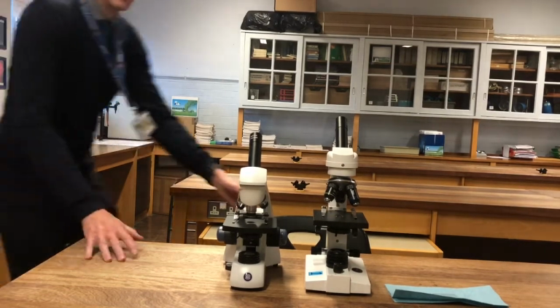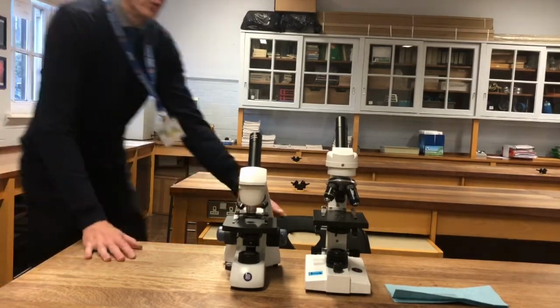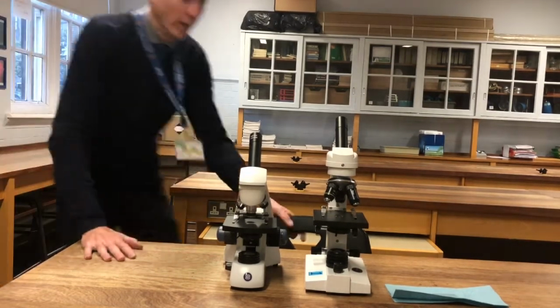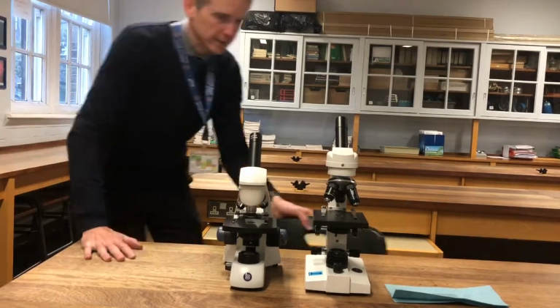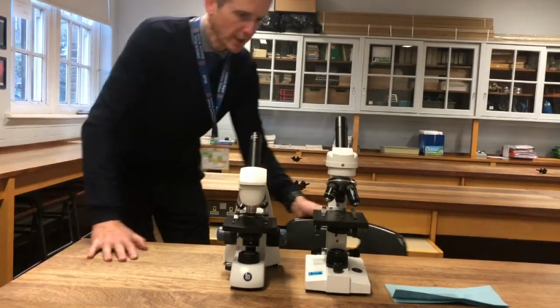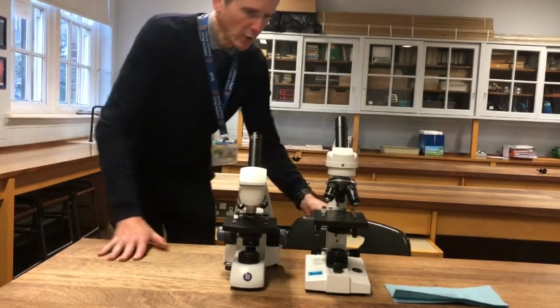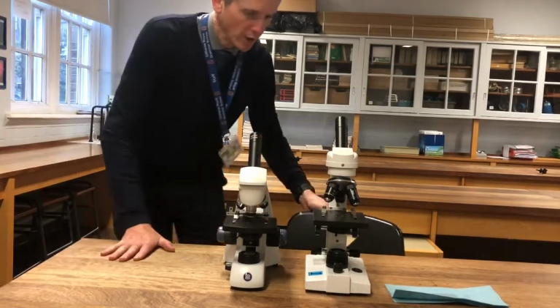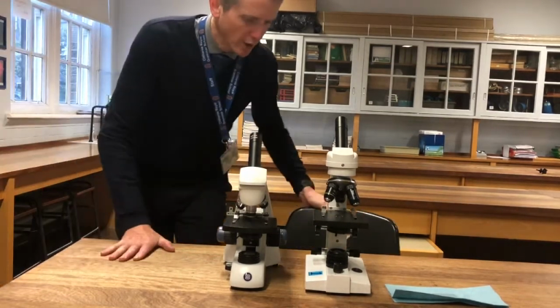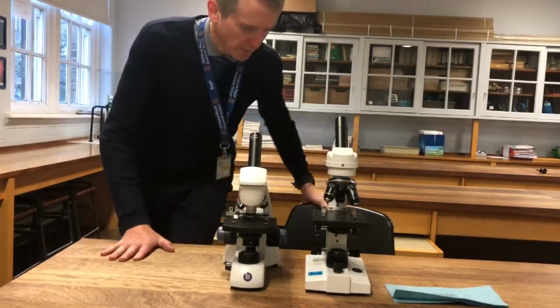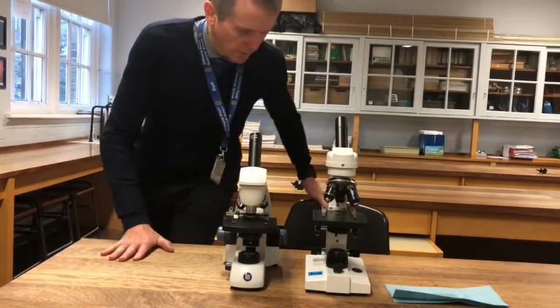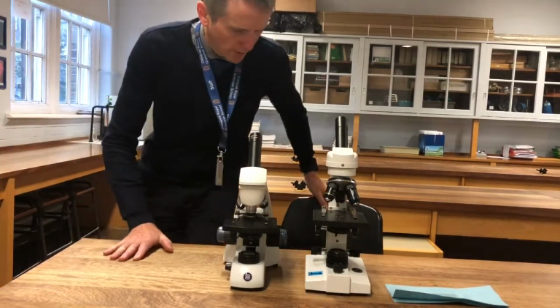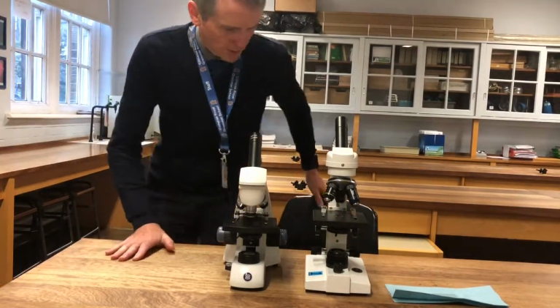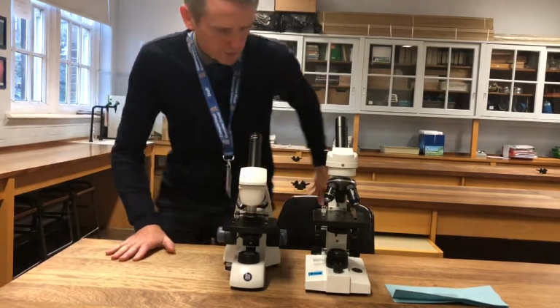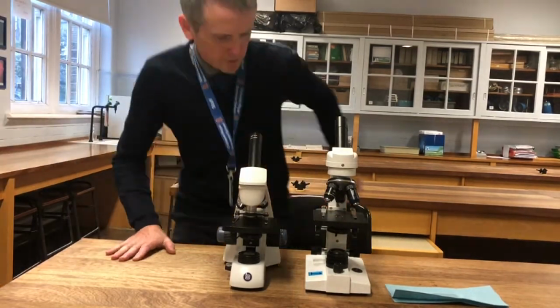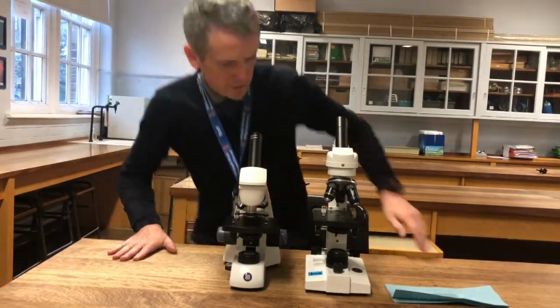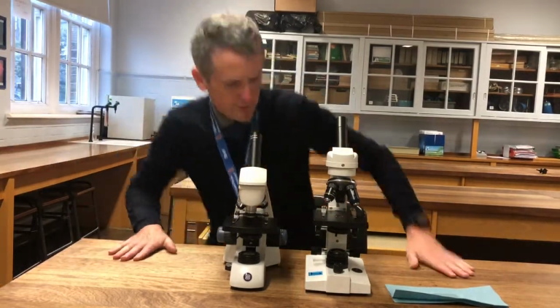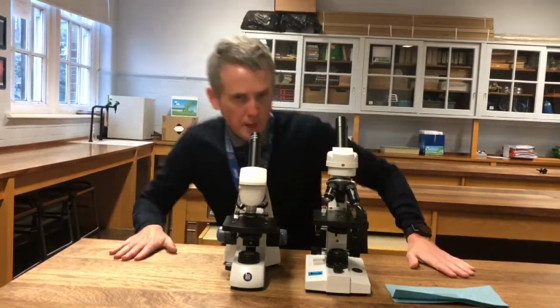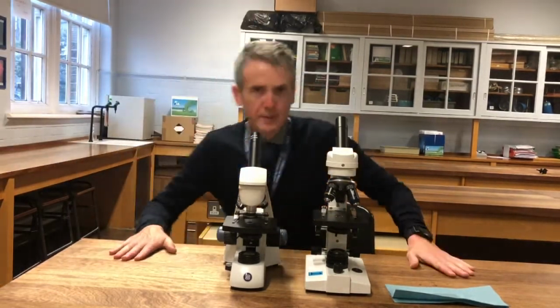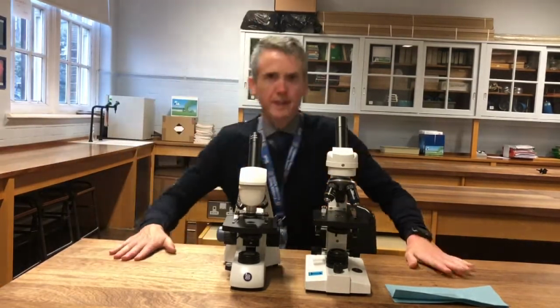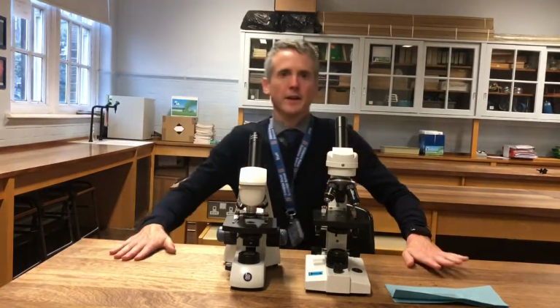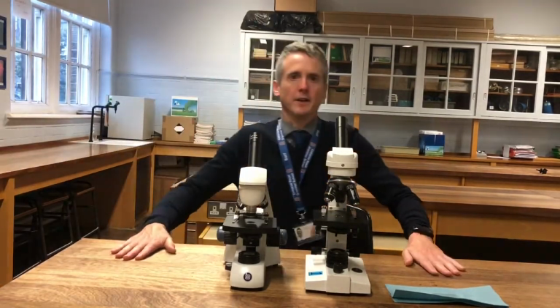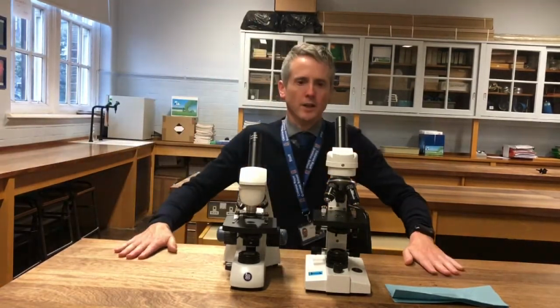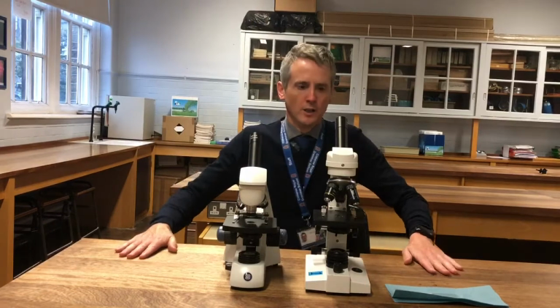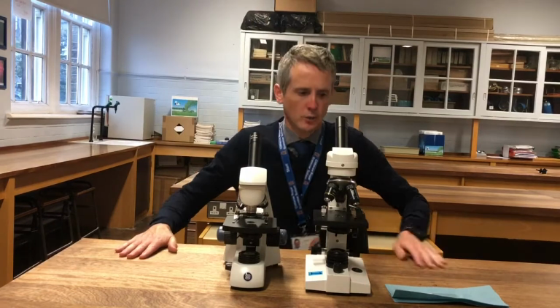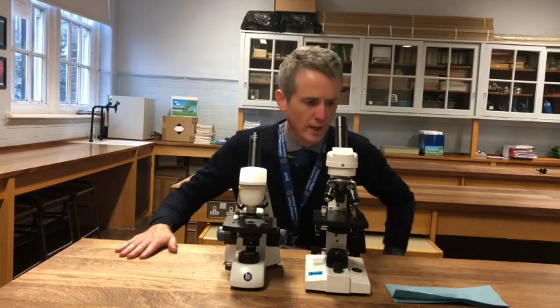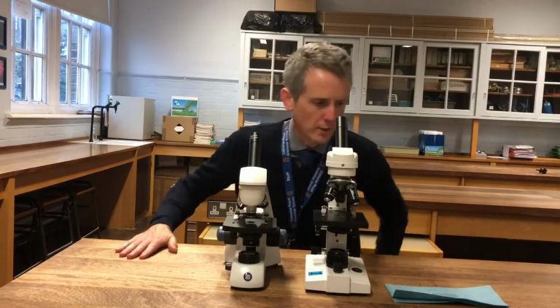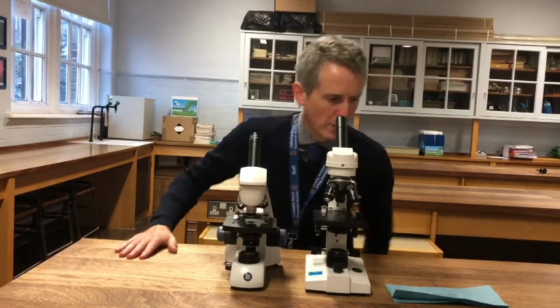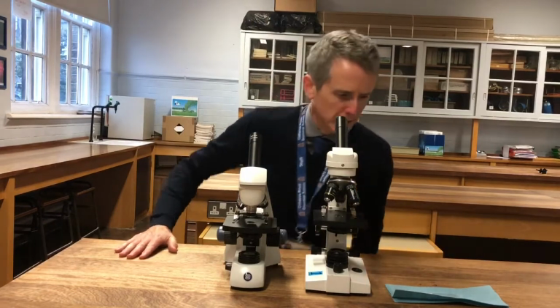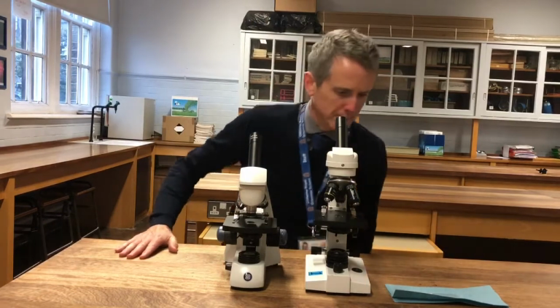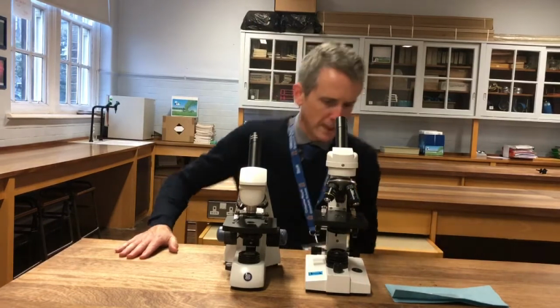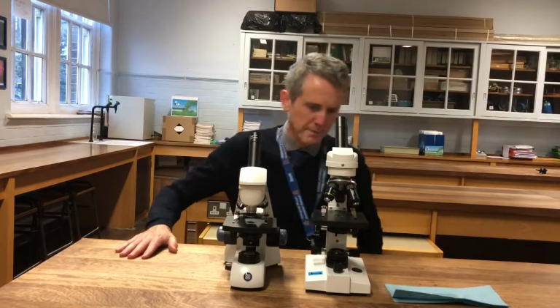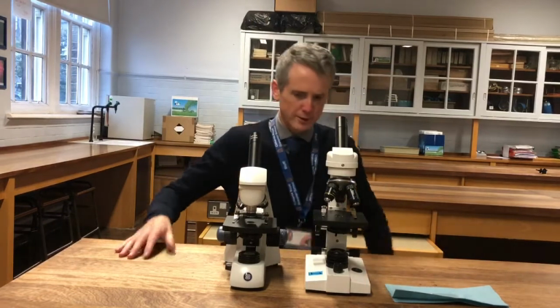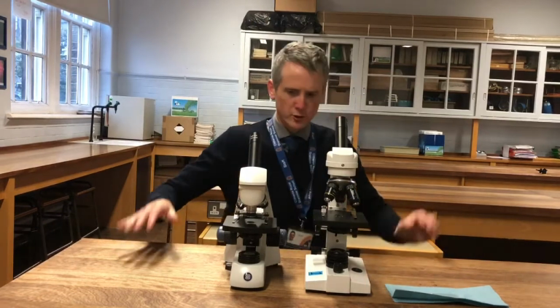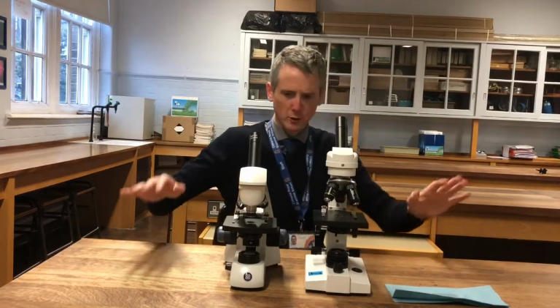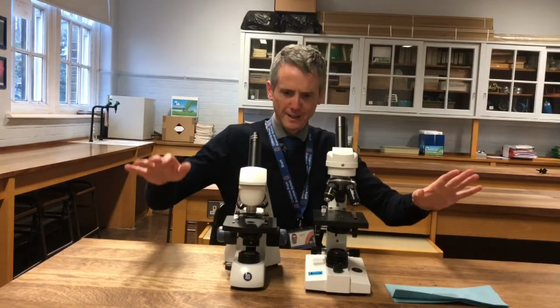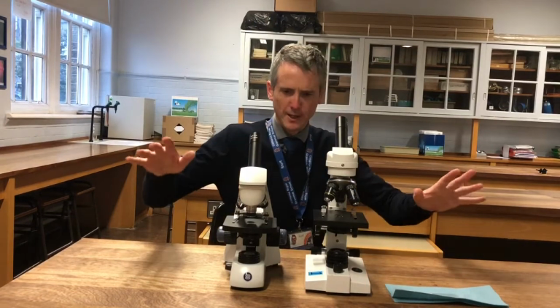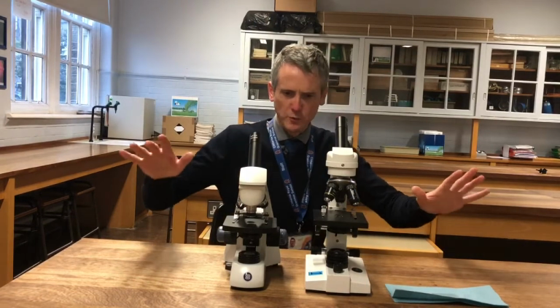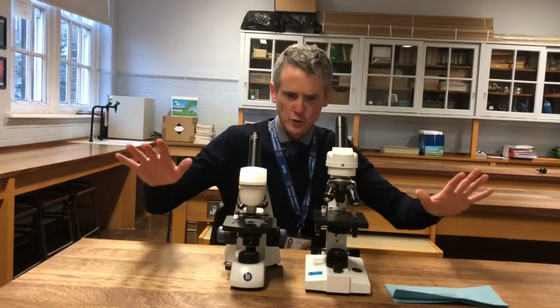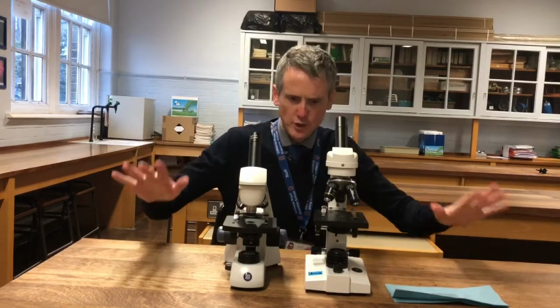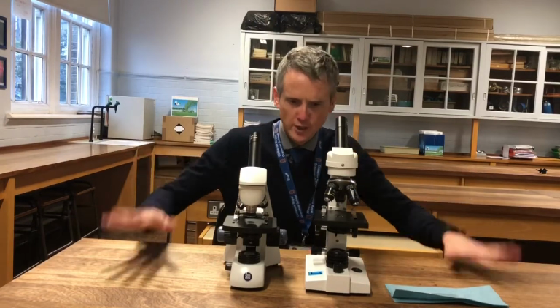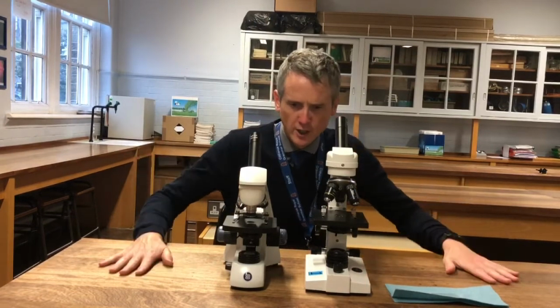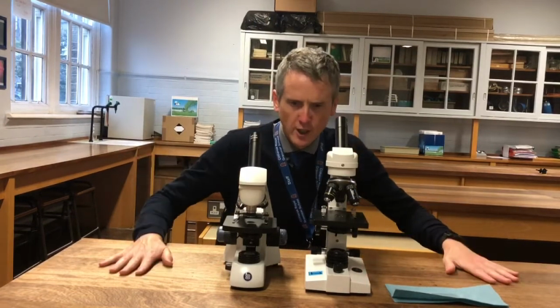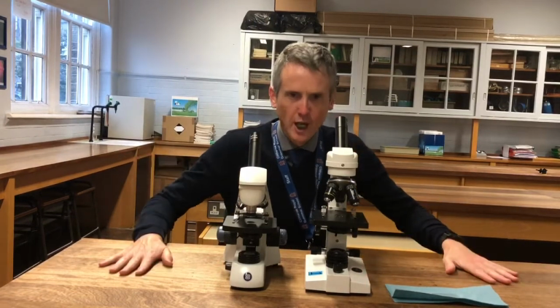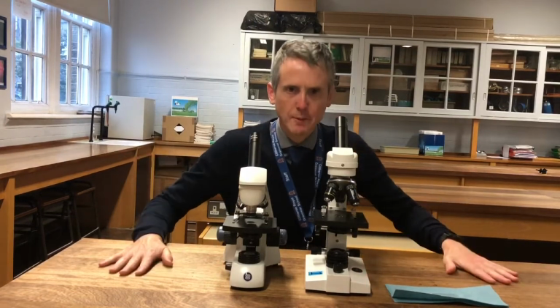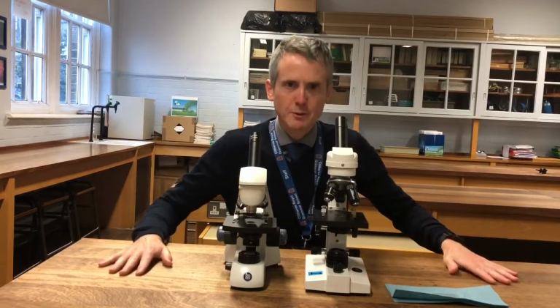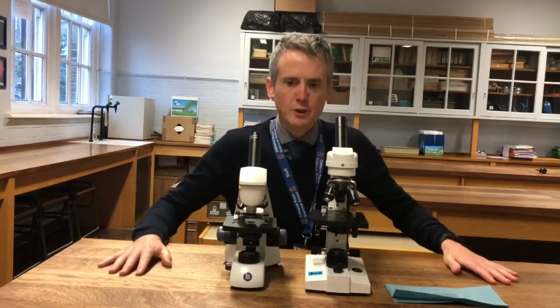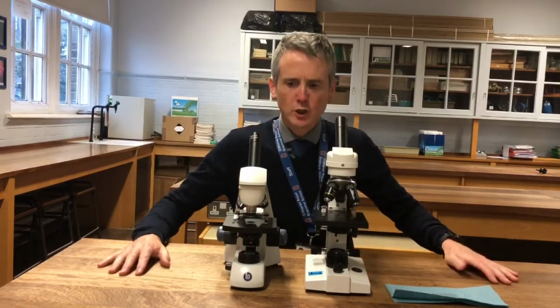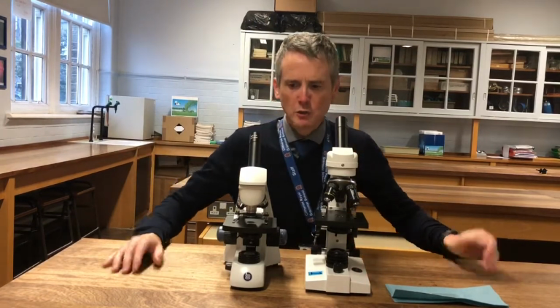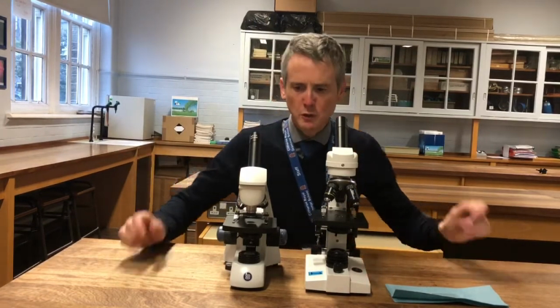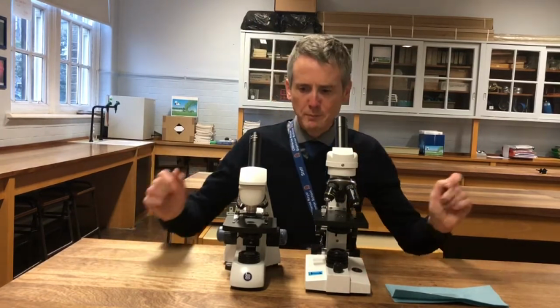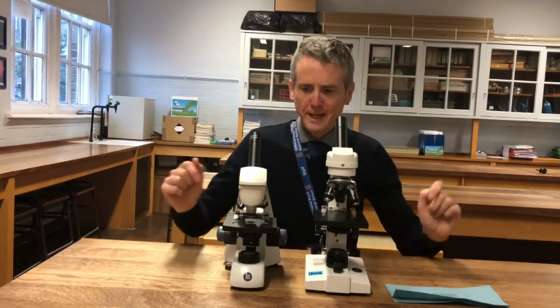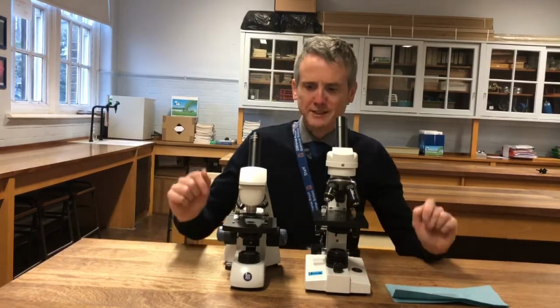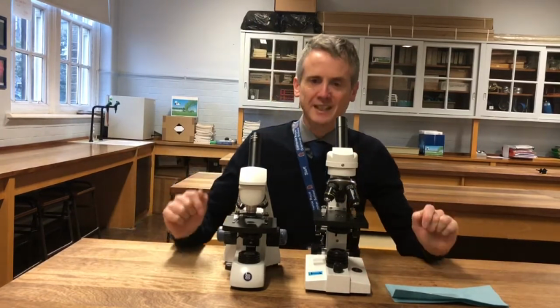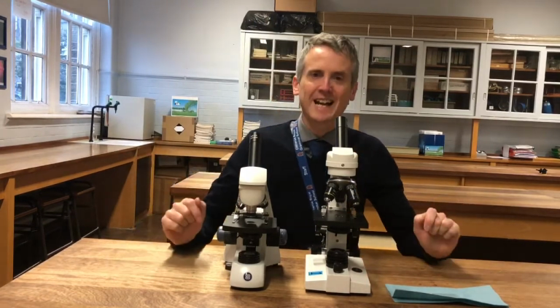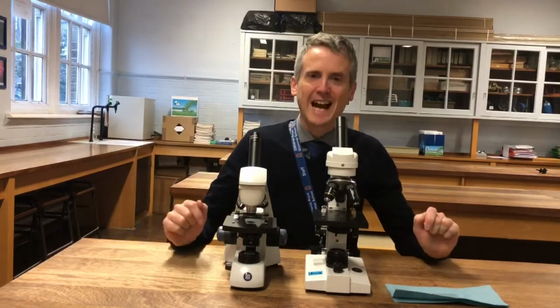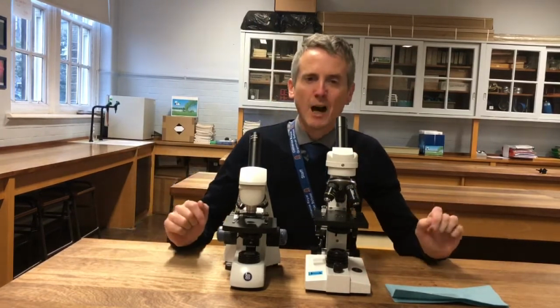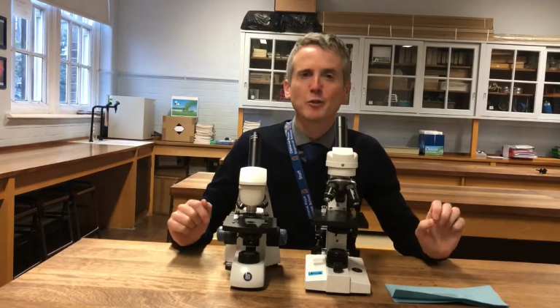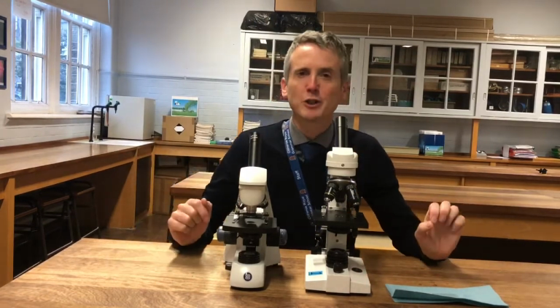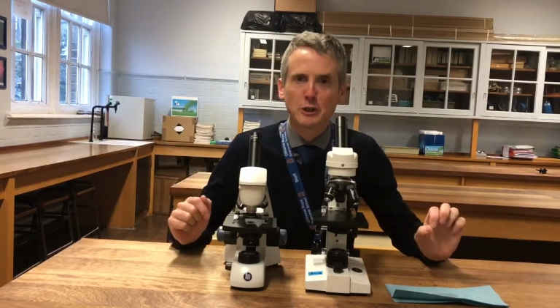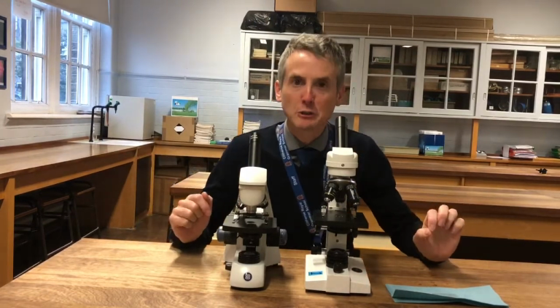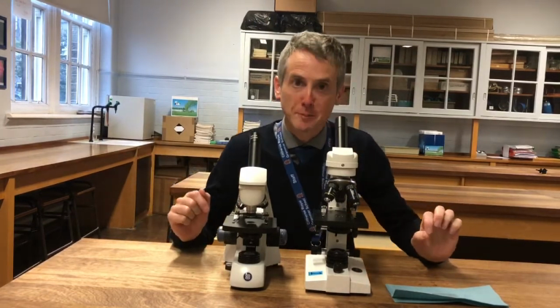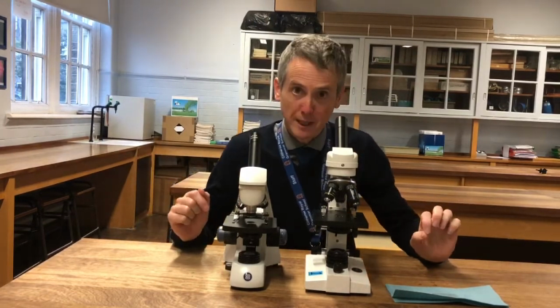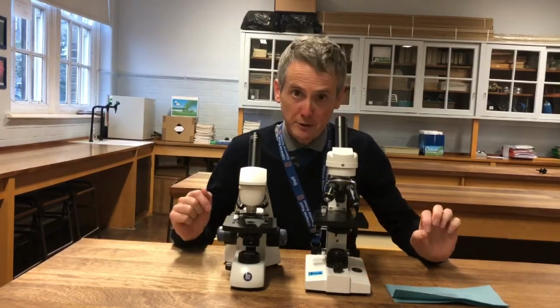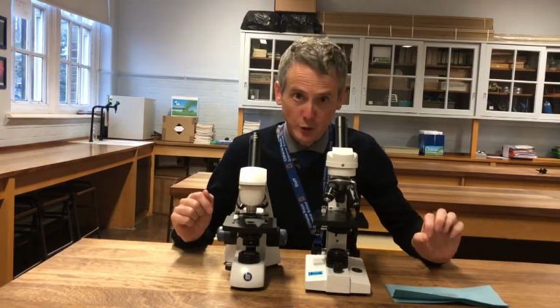Hello folks. Welcome to my Microscope Lounge. I'm just going to go through basically how to use a microscope.